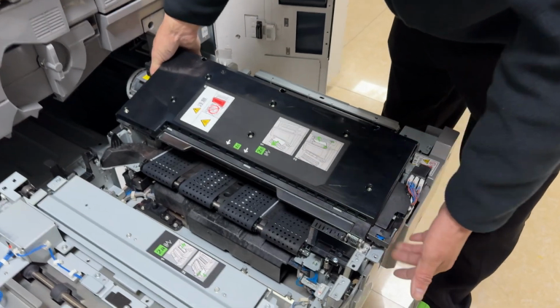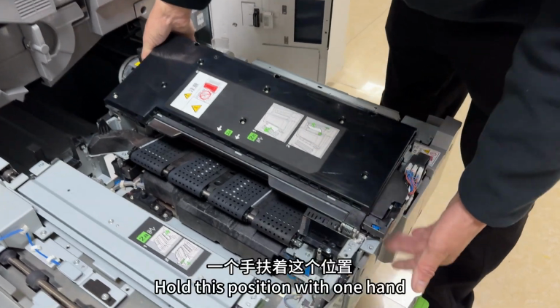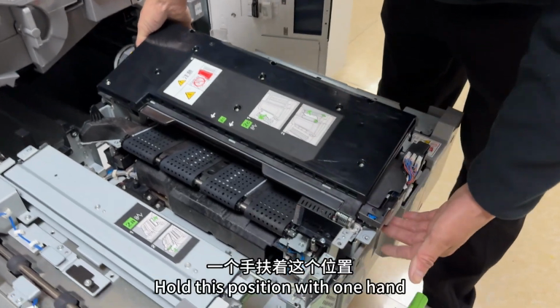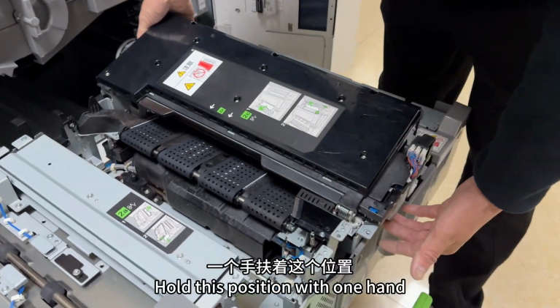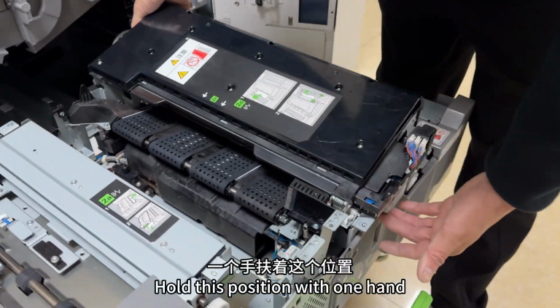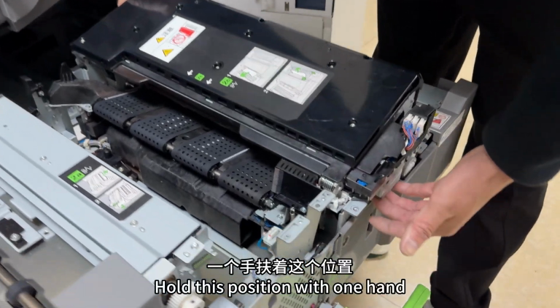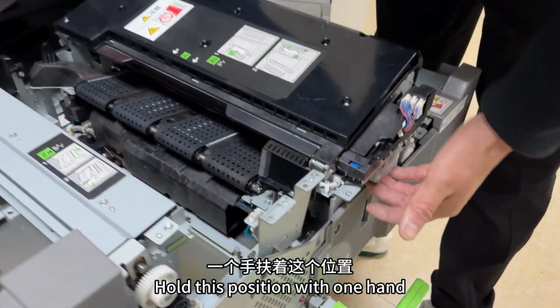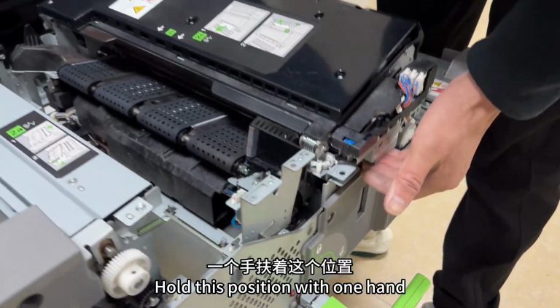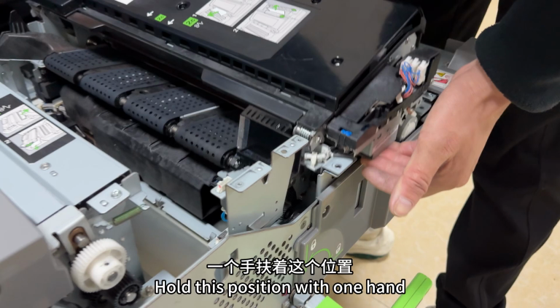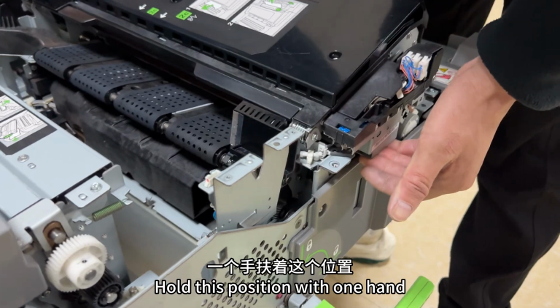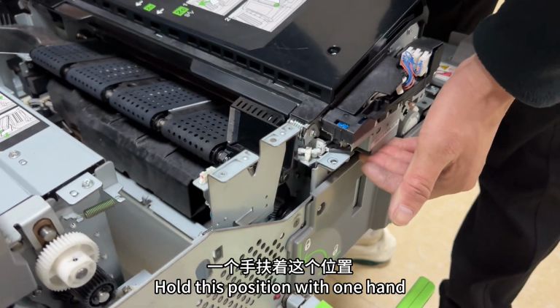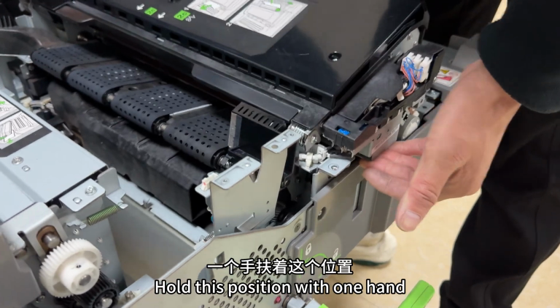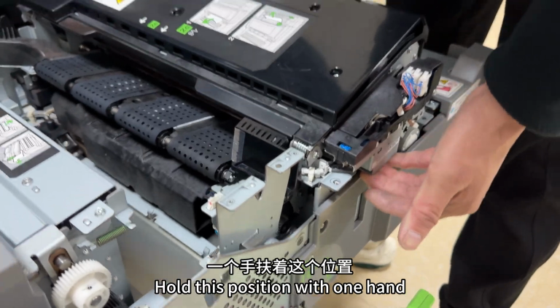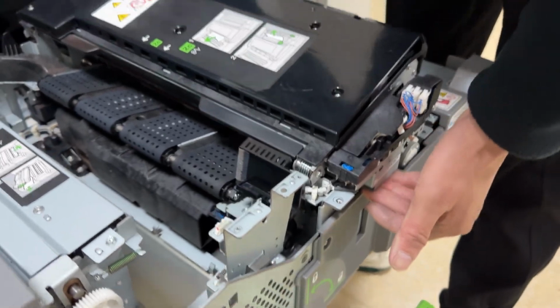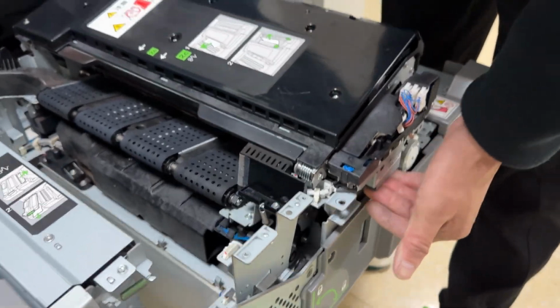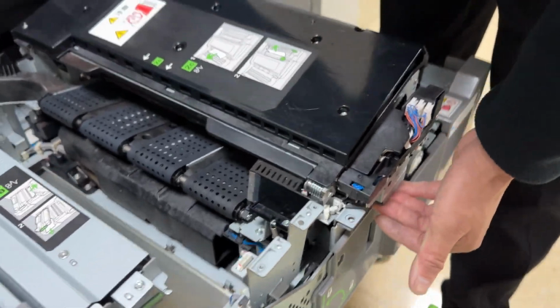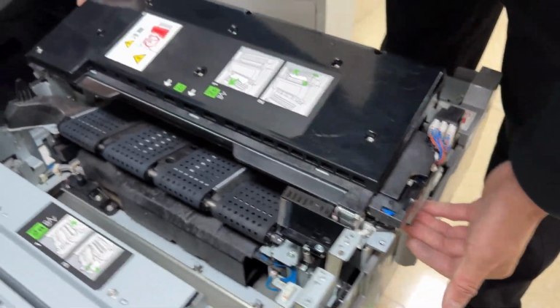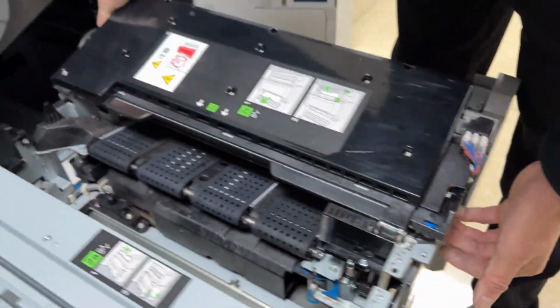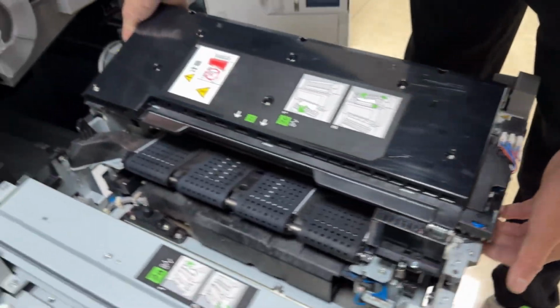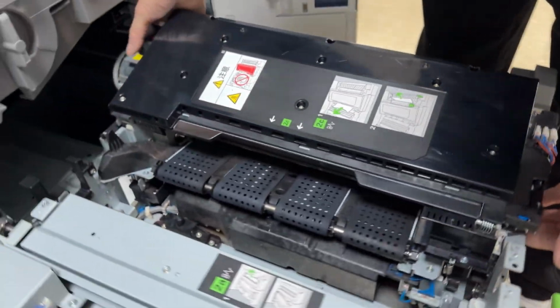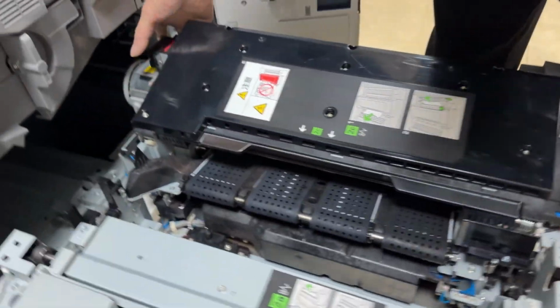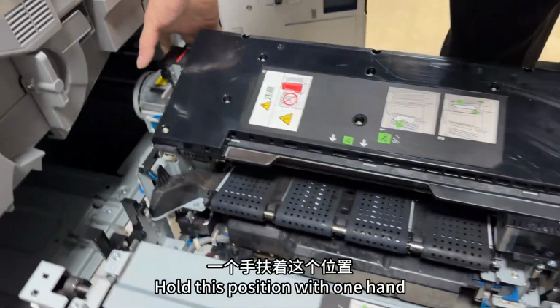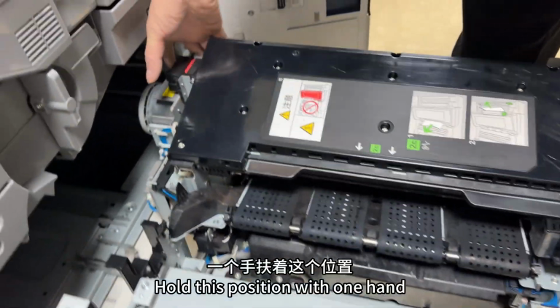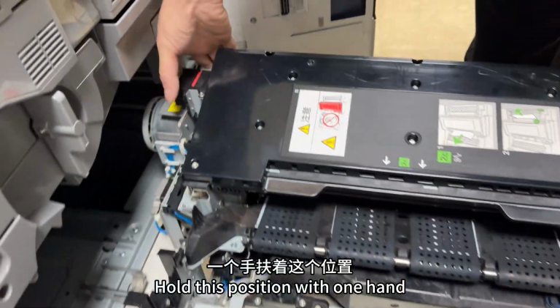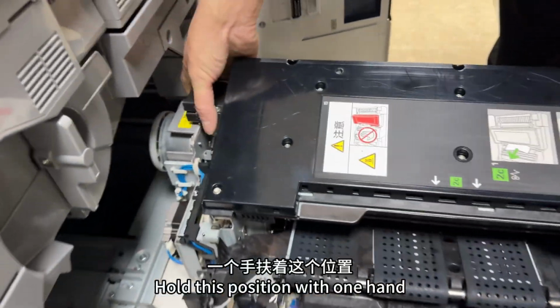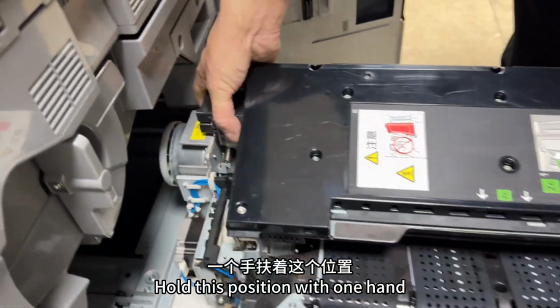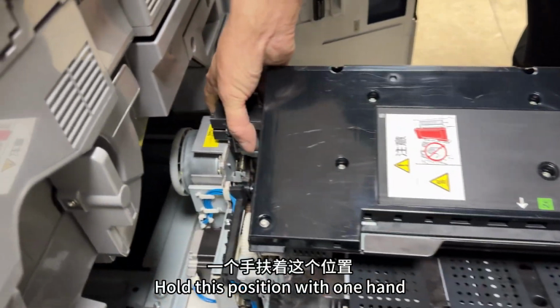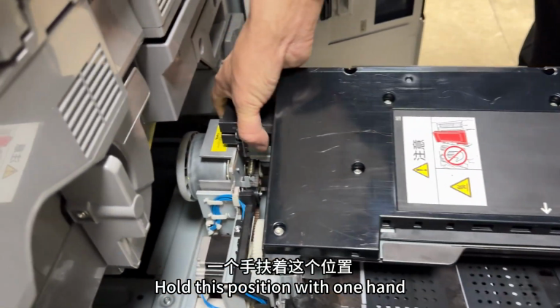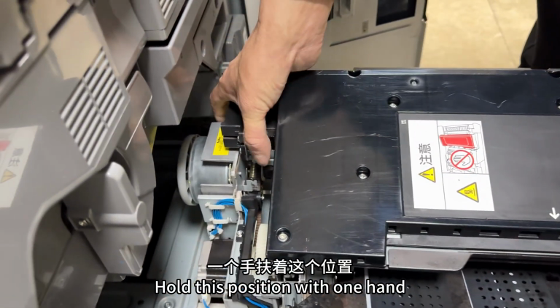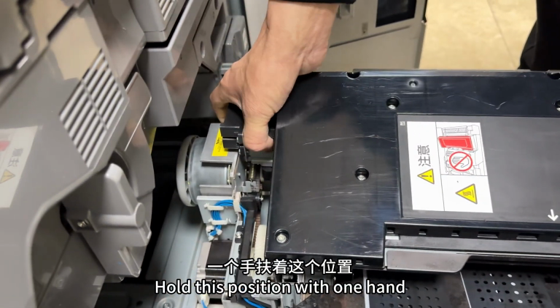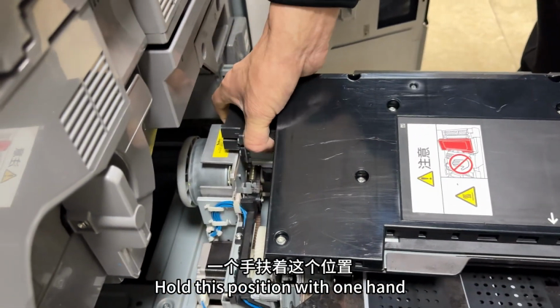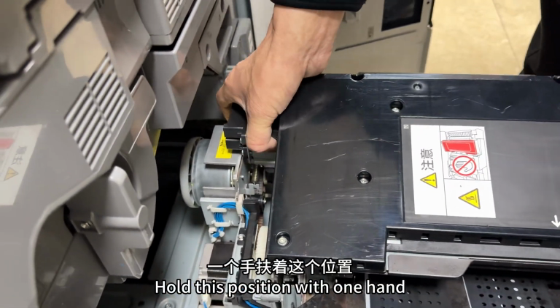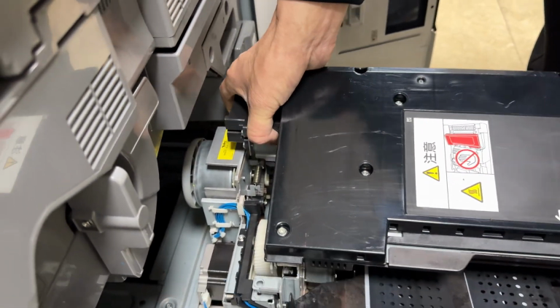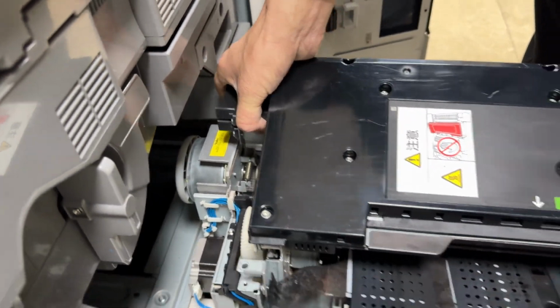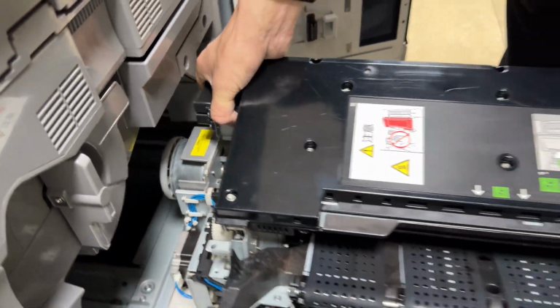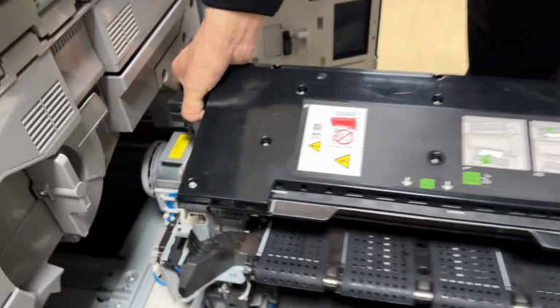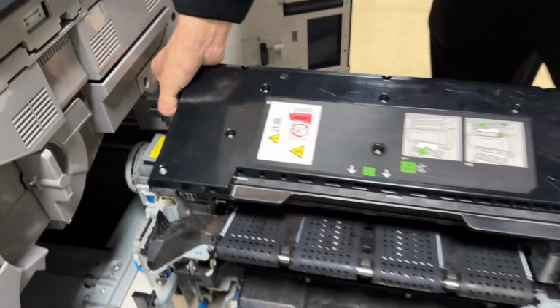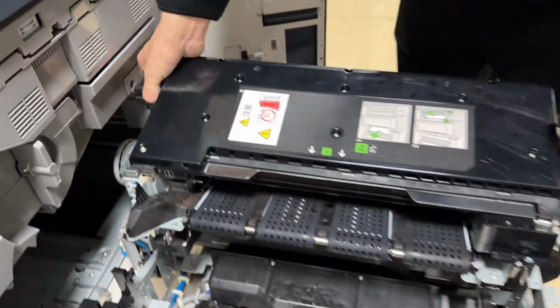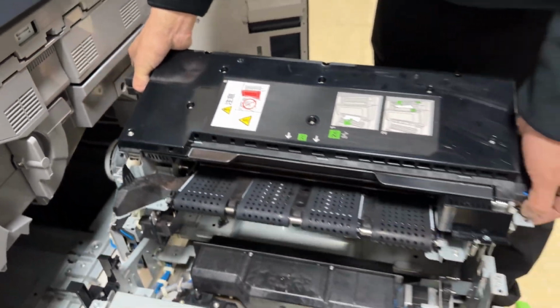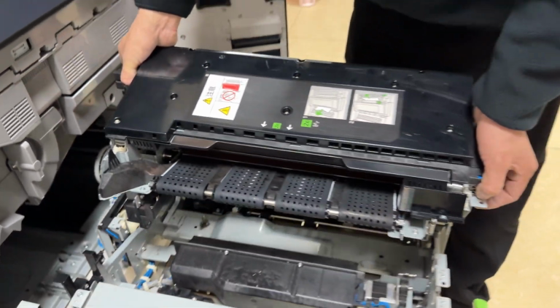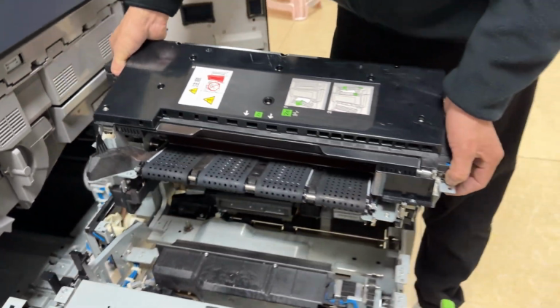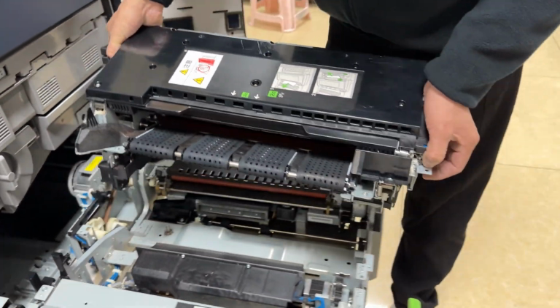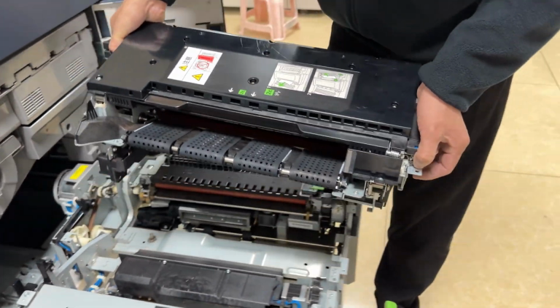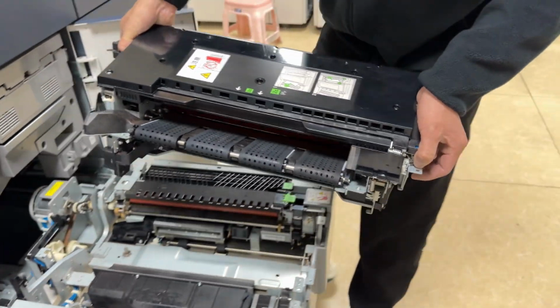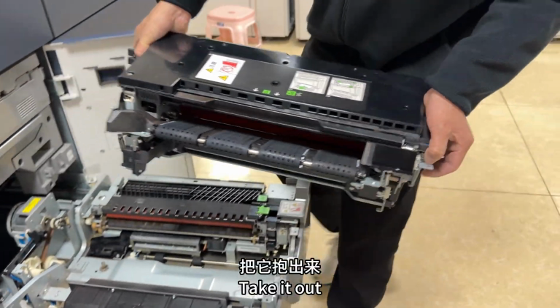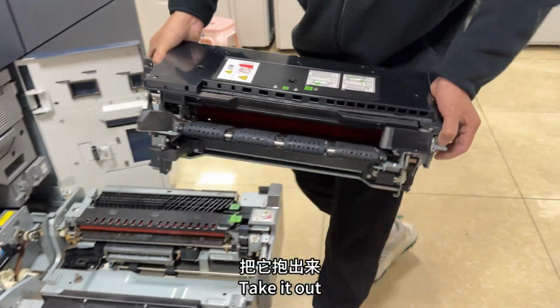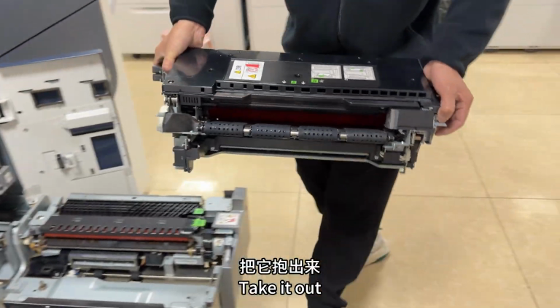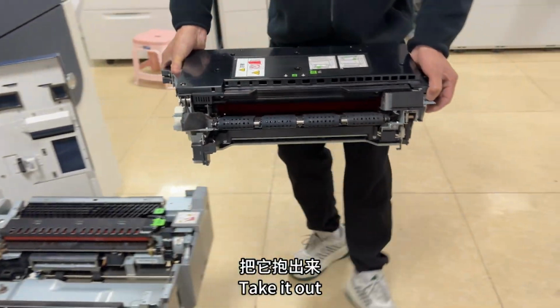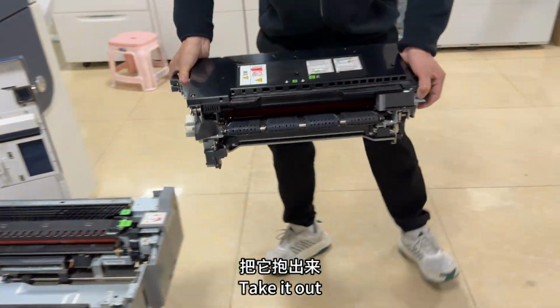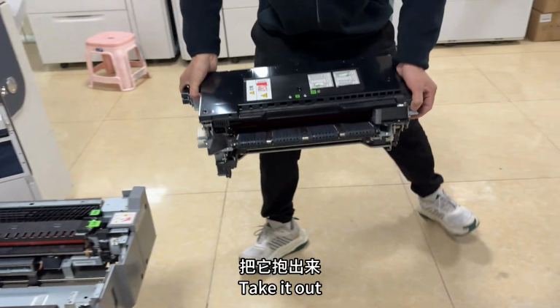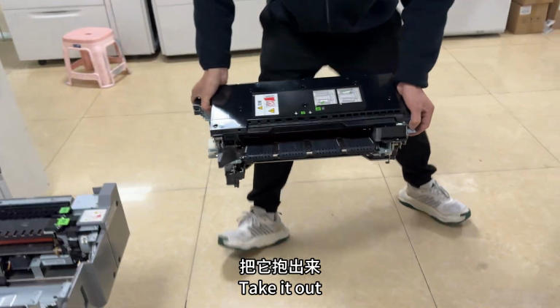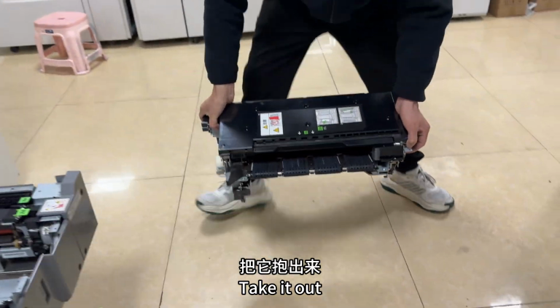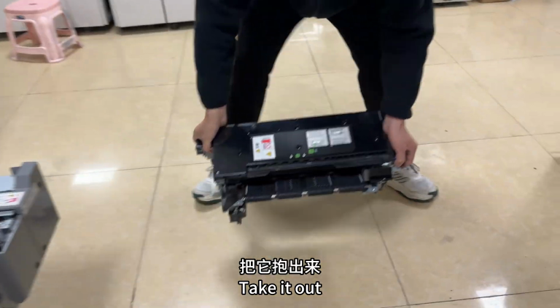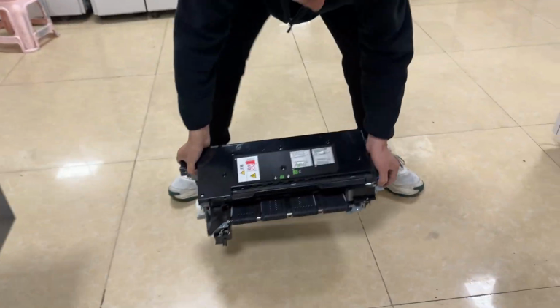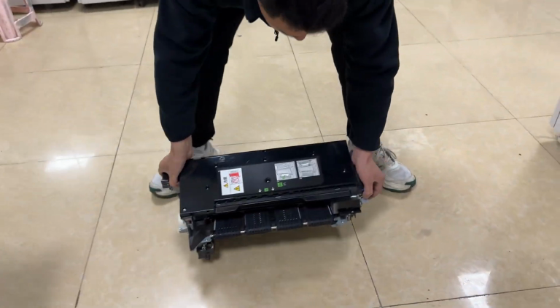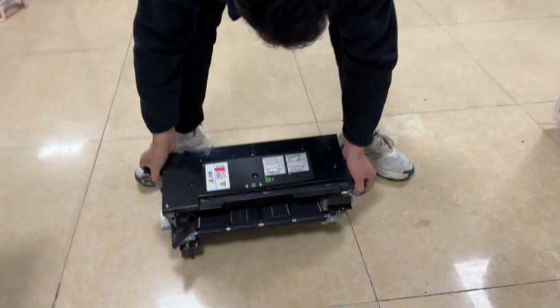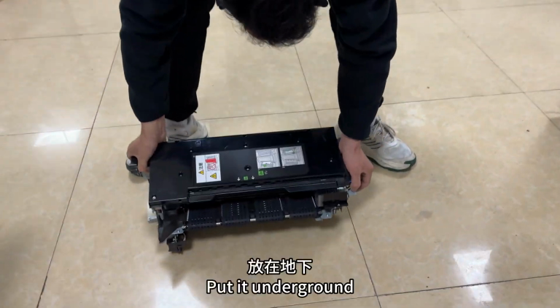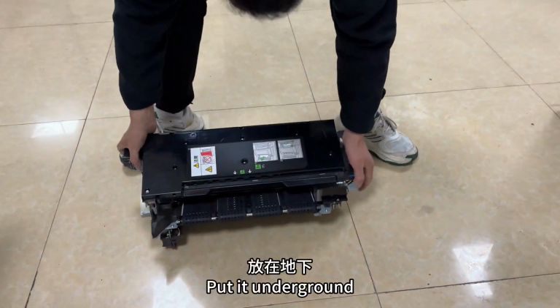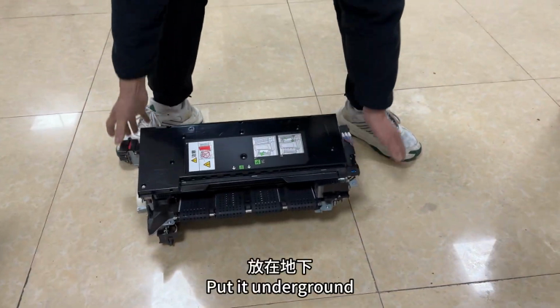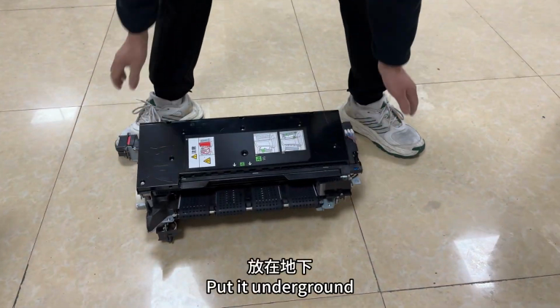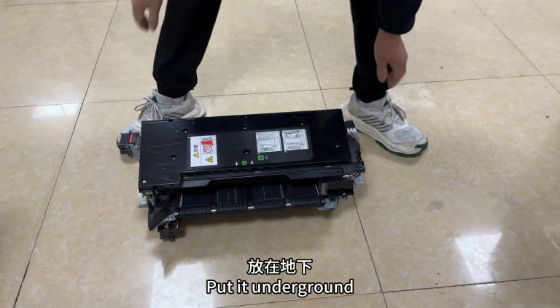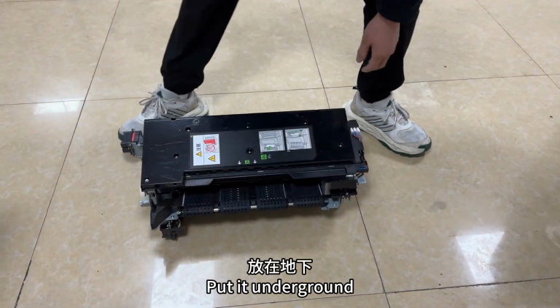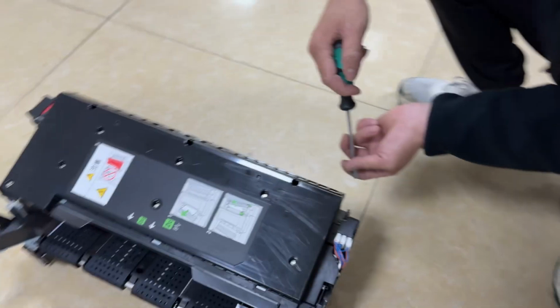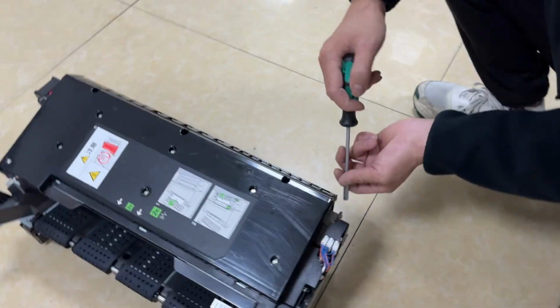Hold this position with one hand. Take it out and set it down flat.